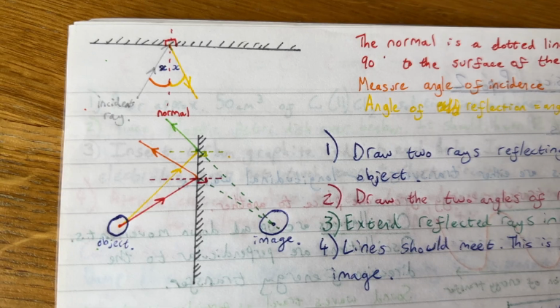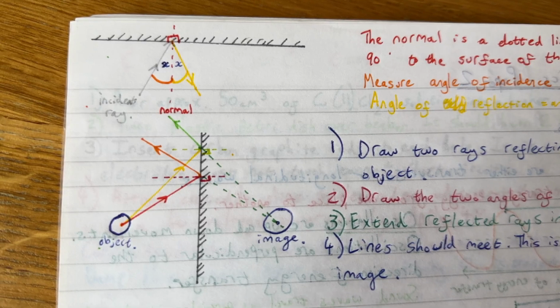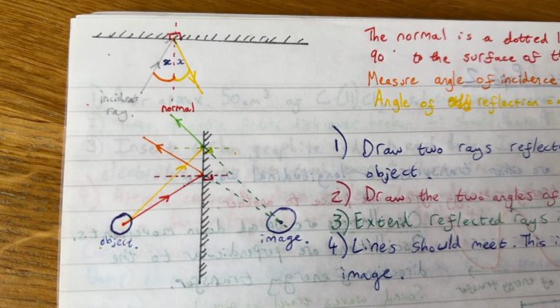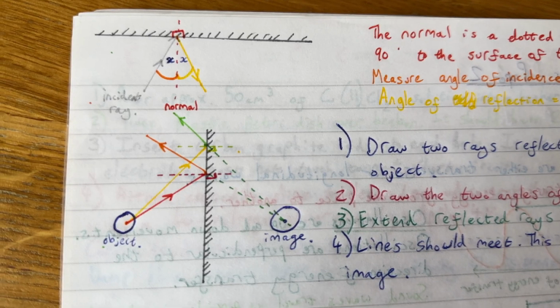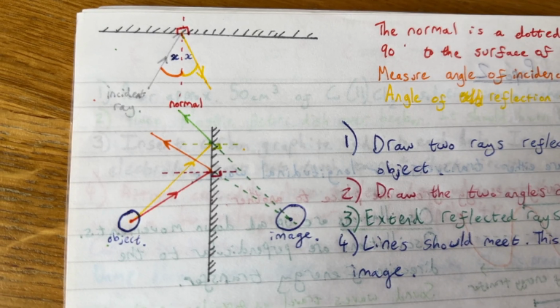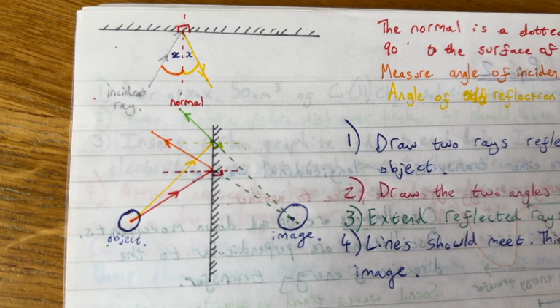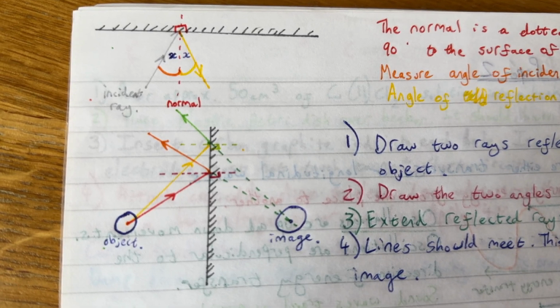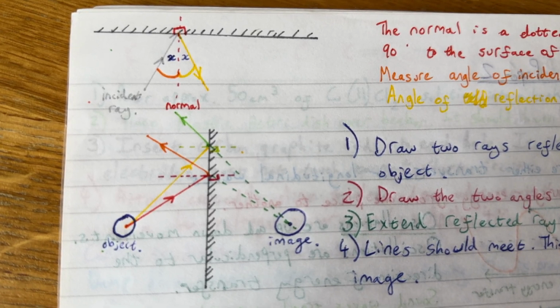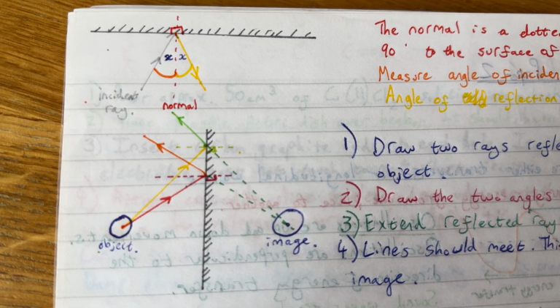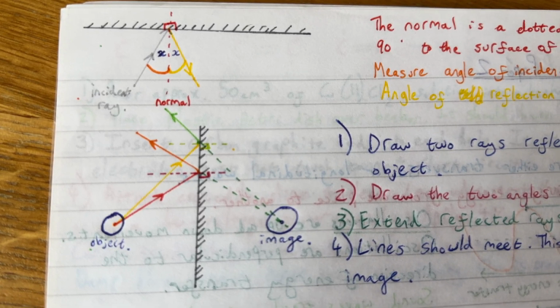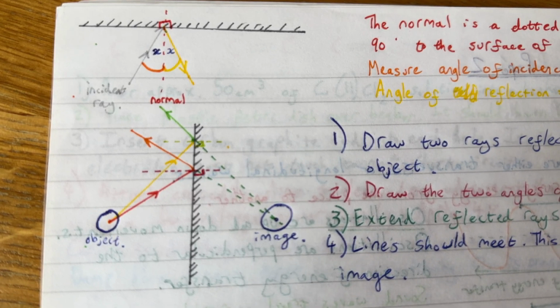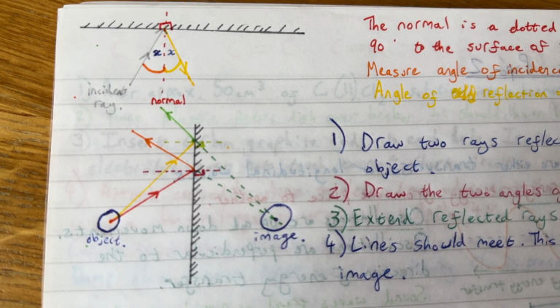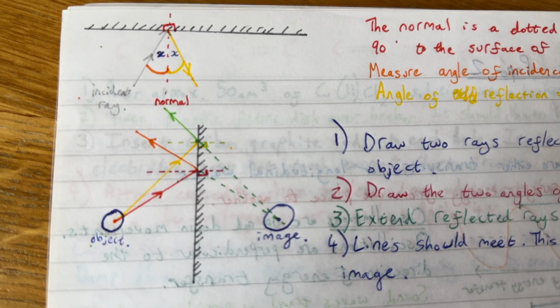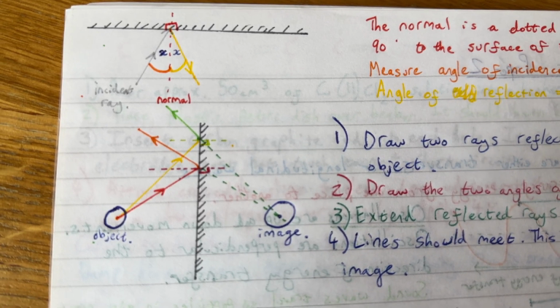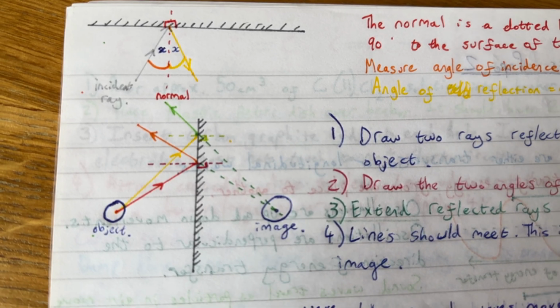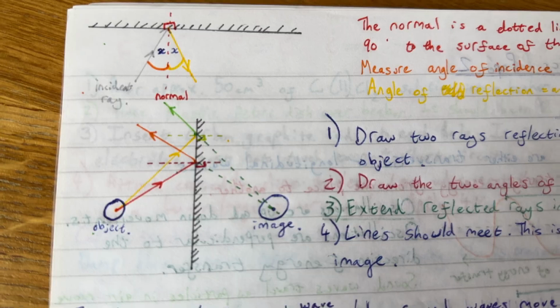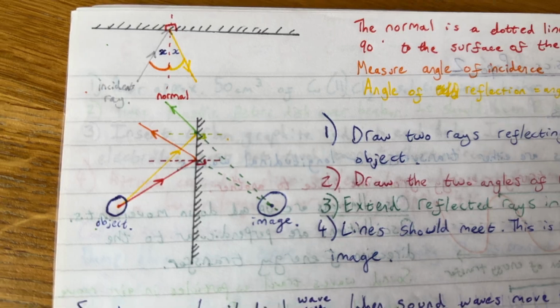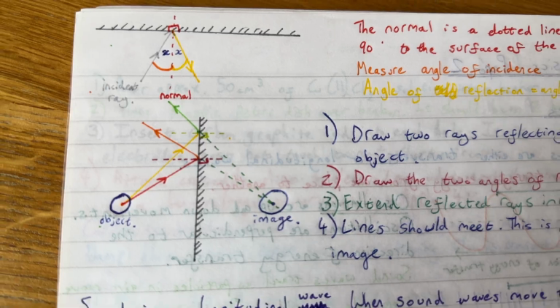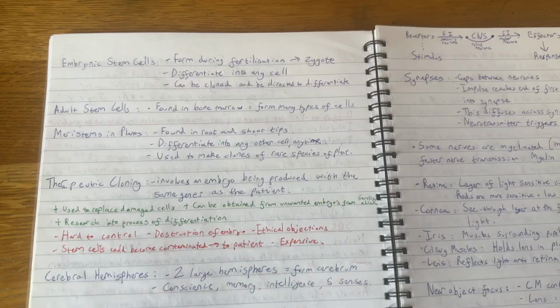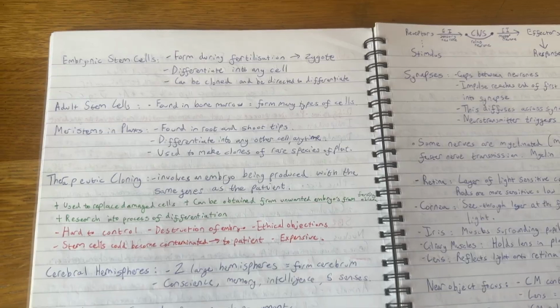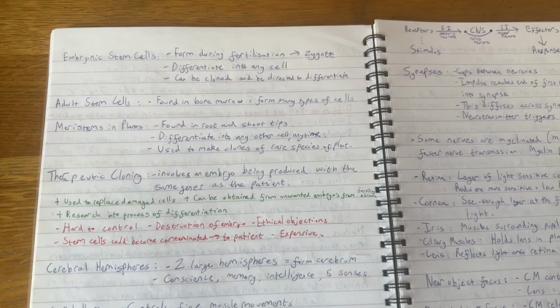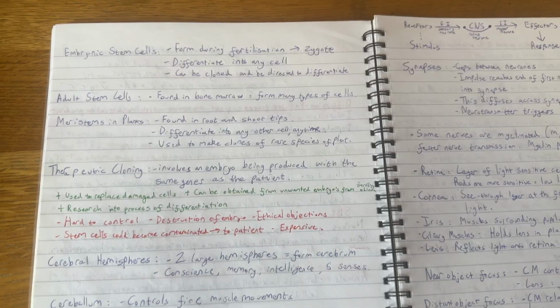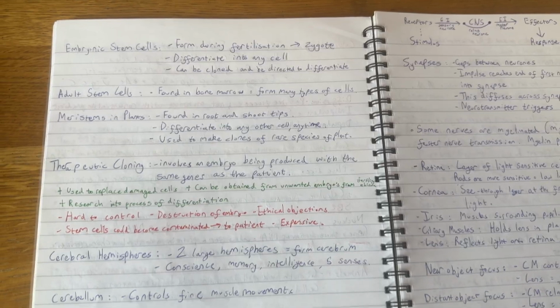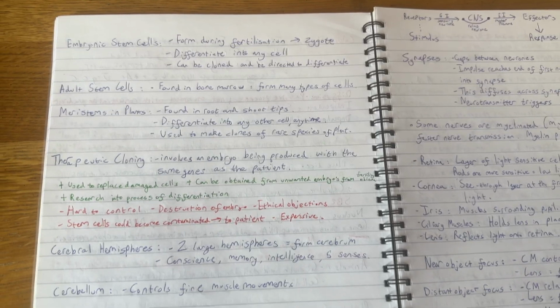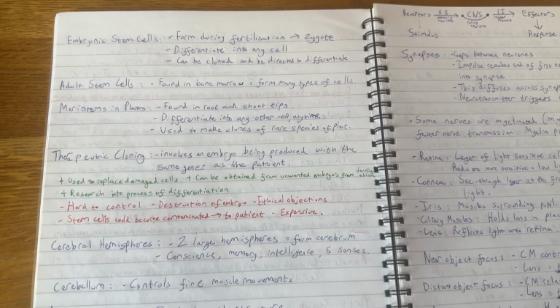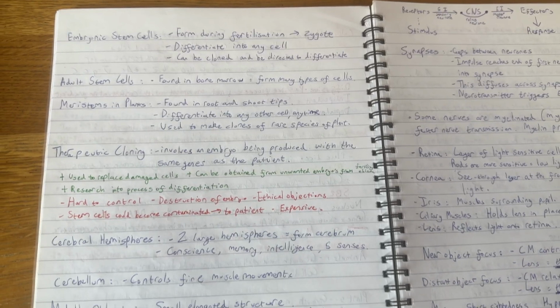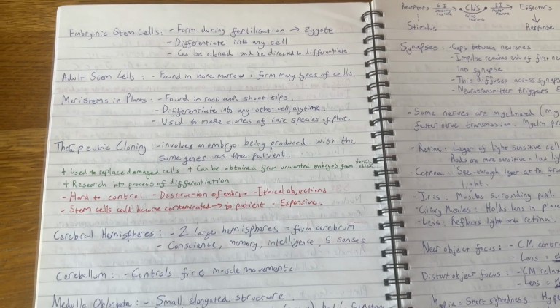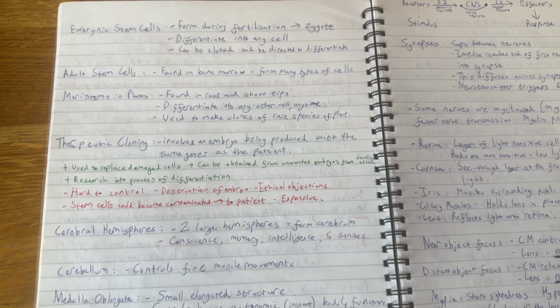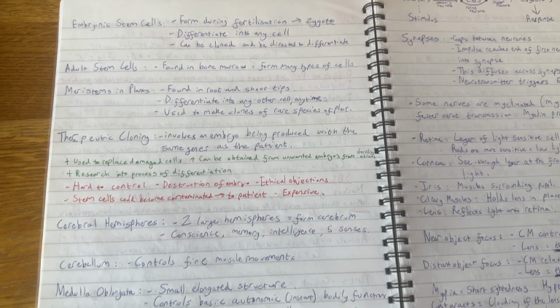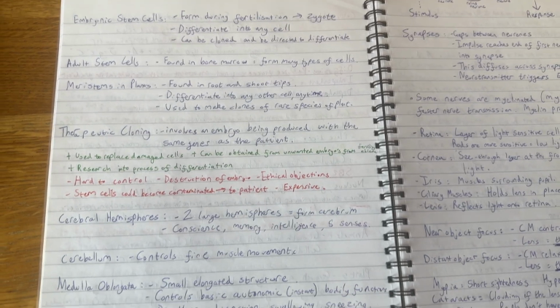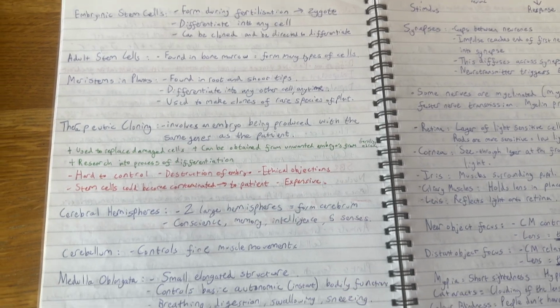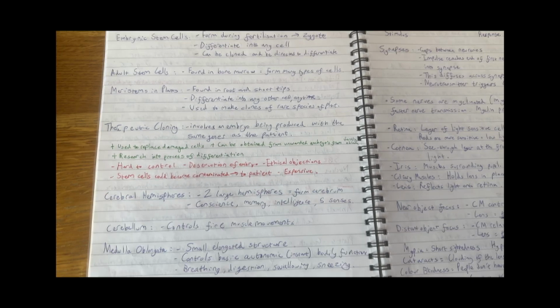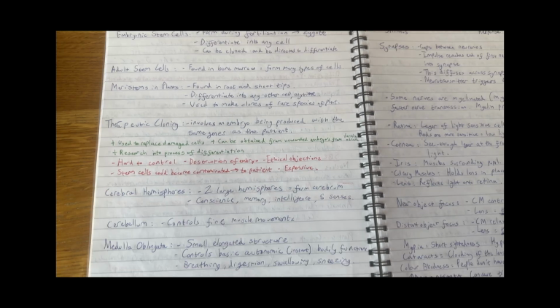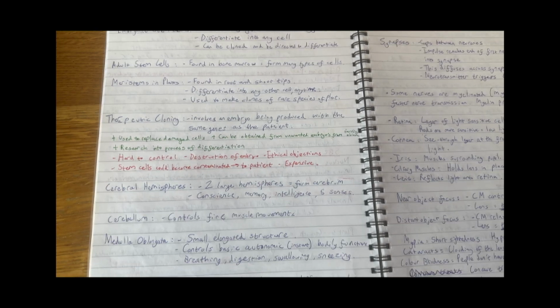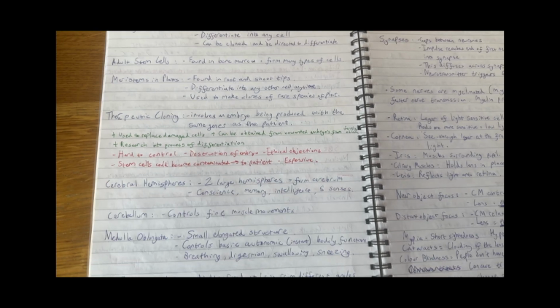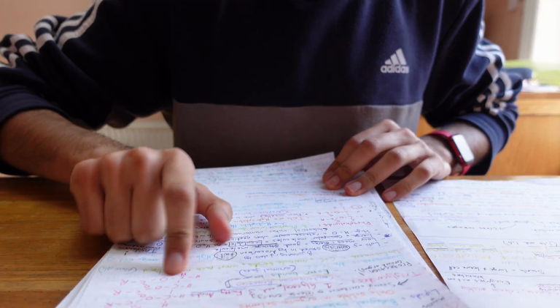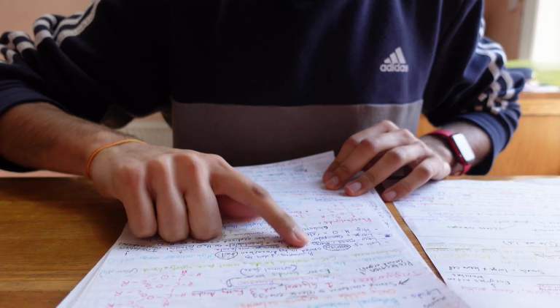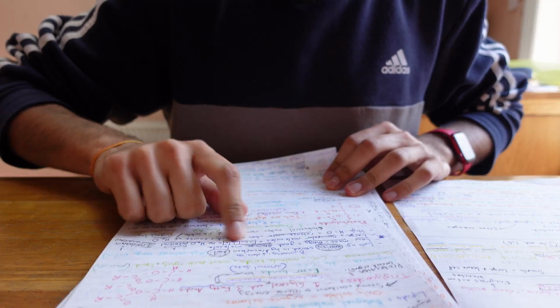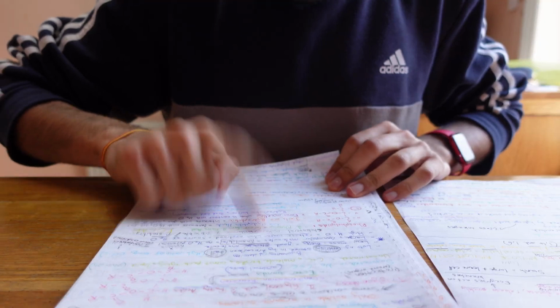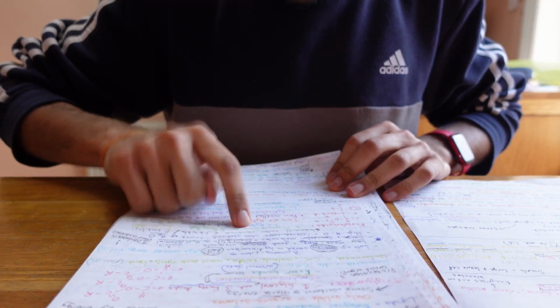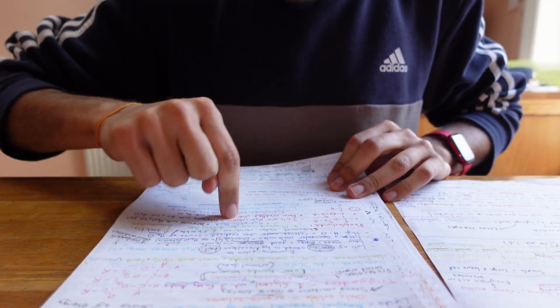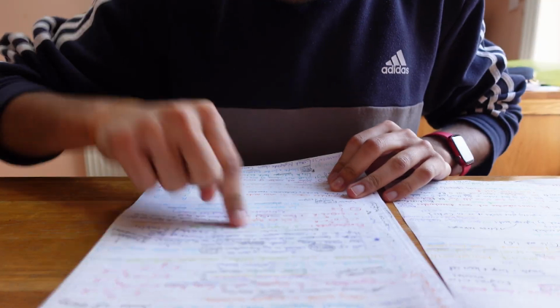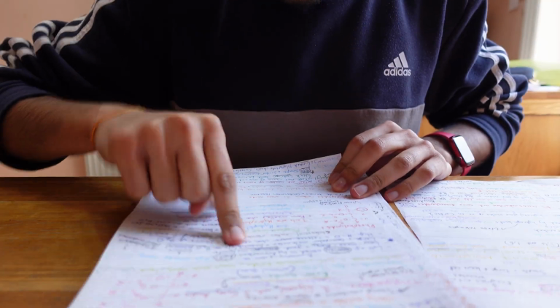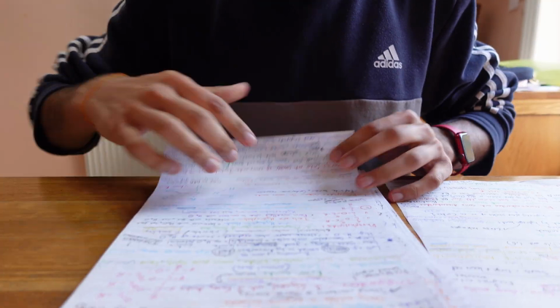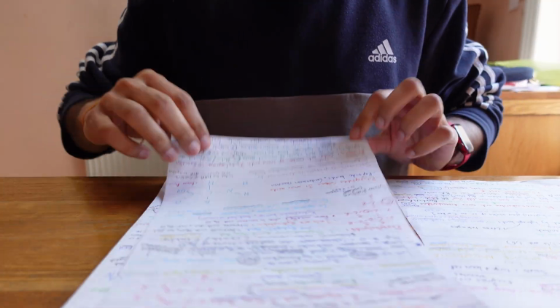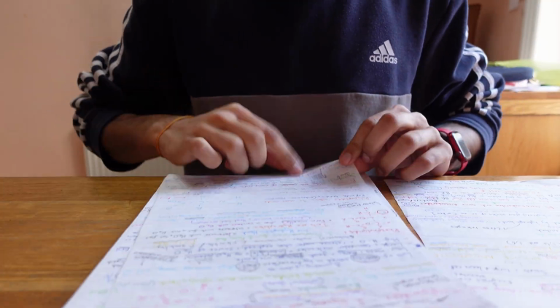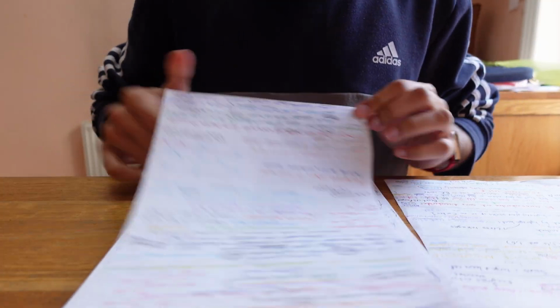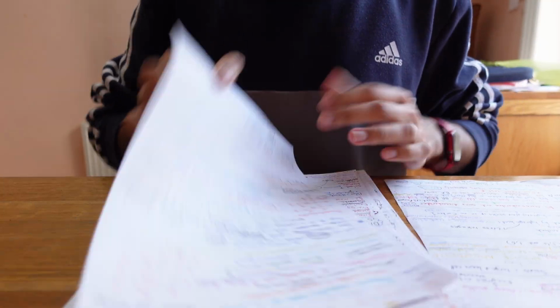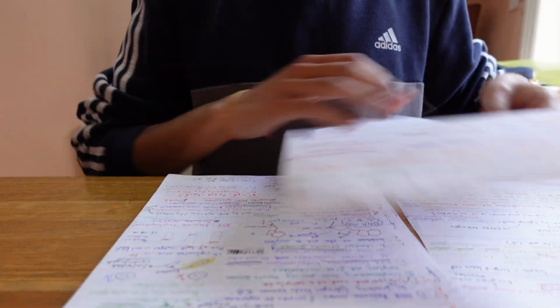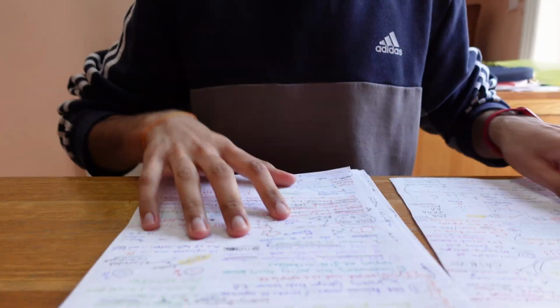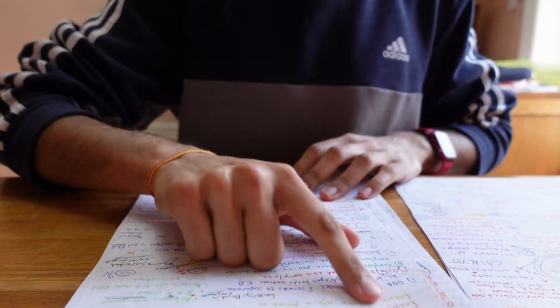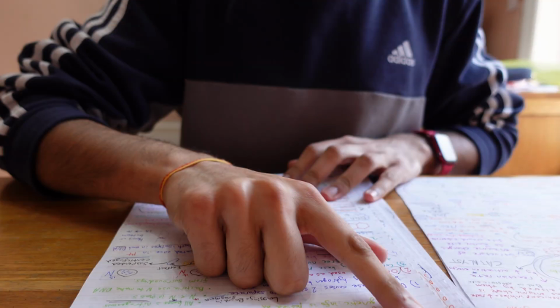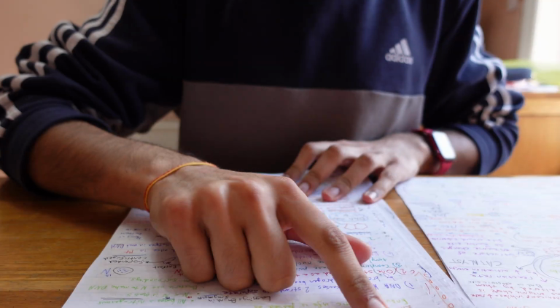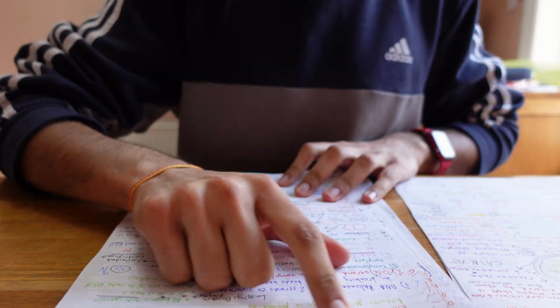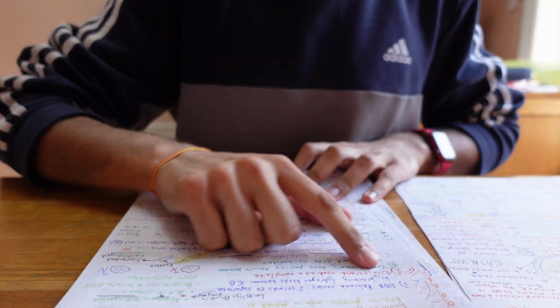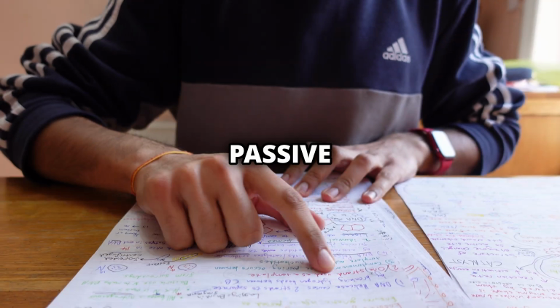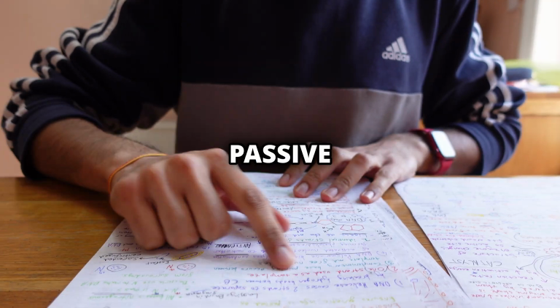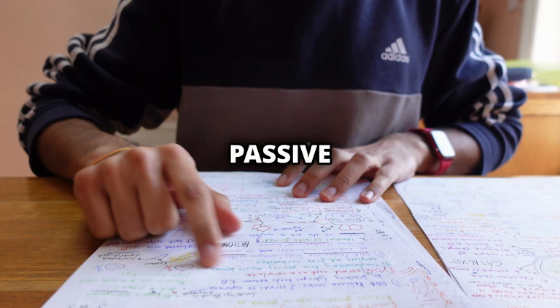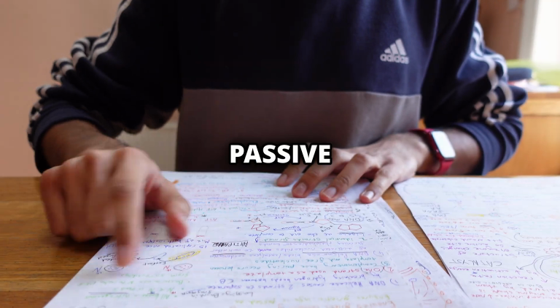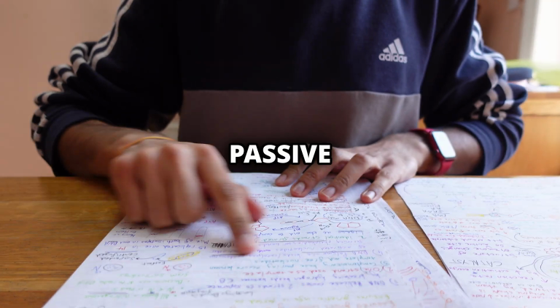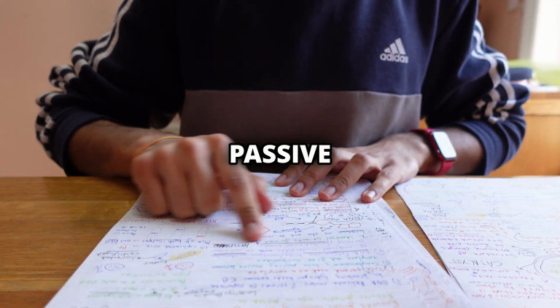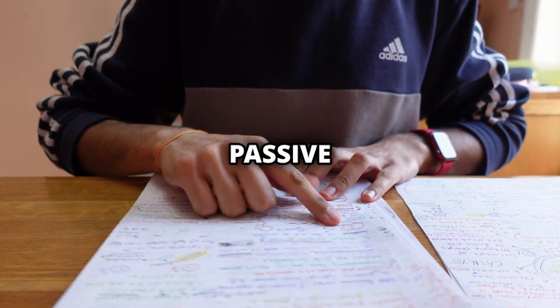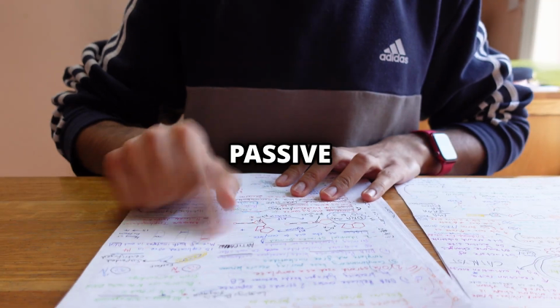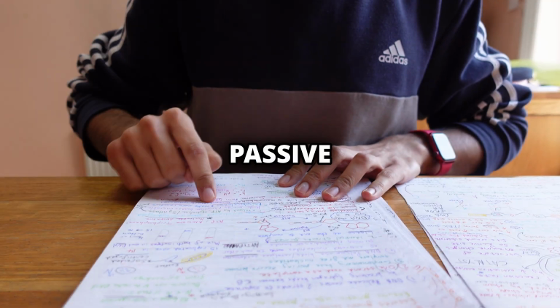I made notes to help consolidate the info, so I didn't spend ages on making them pretty. And I would not reread these notes because that is a passive way to study.